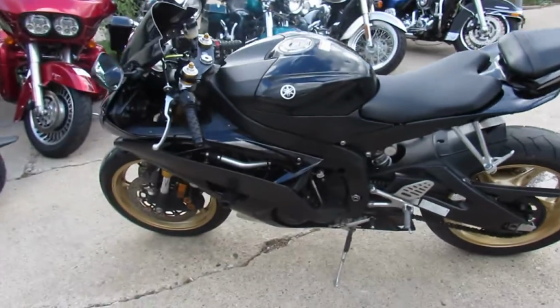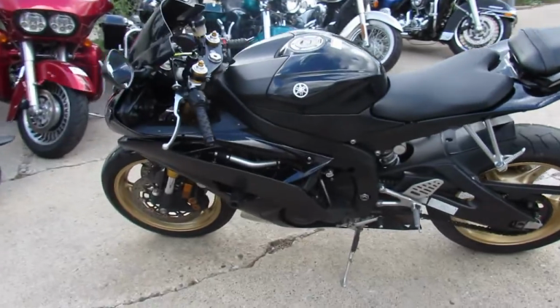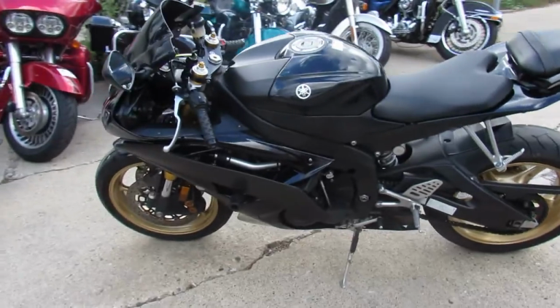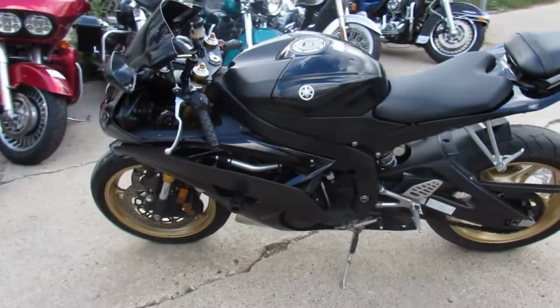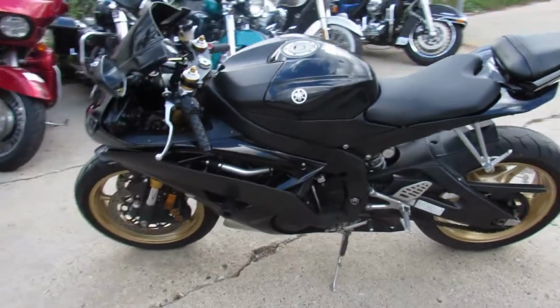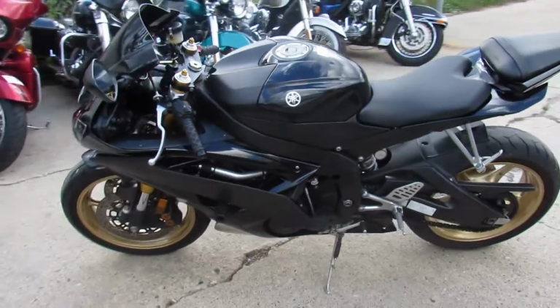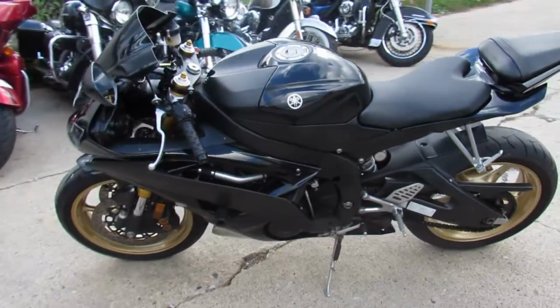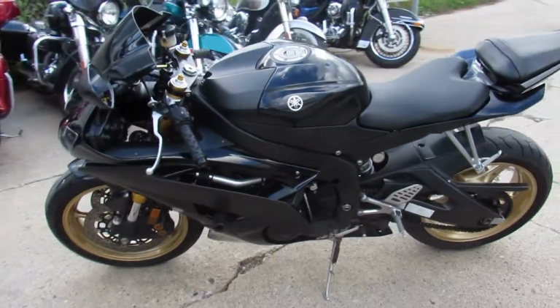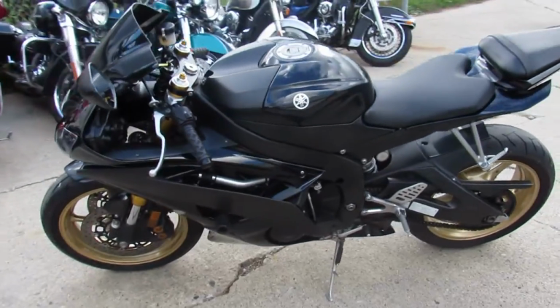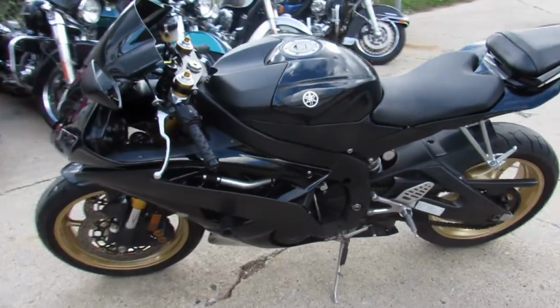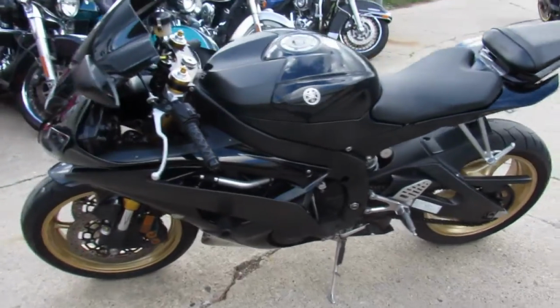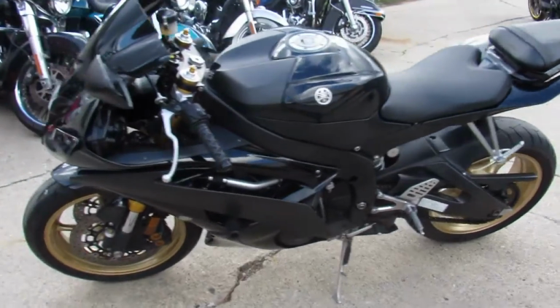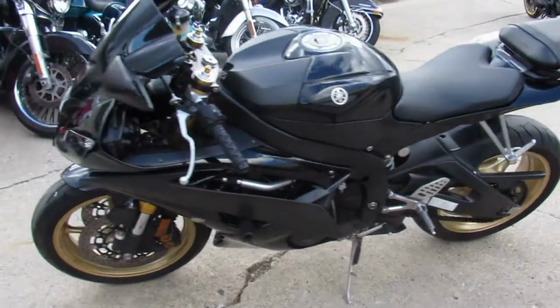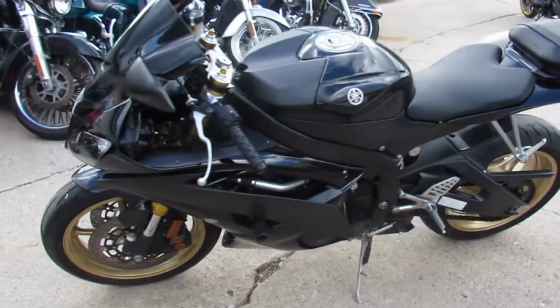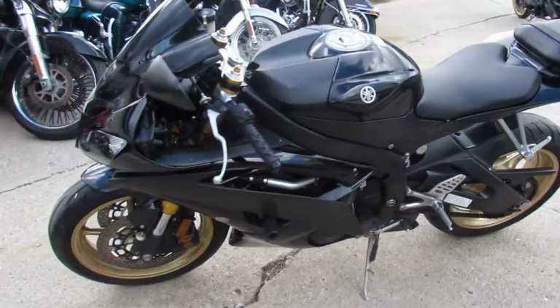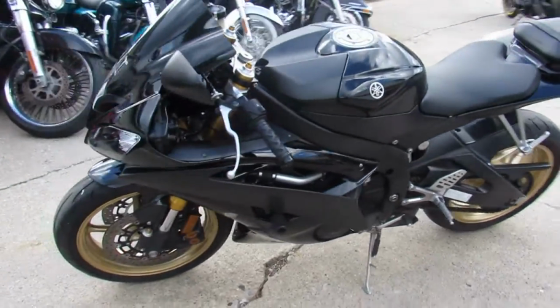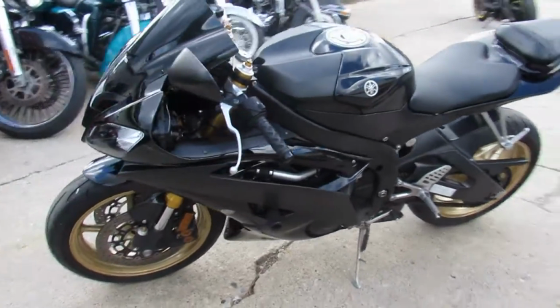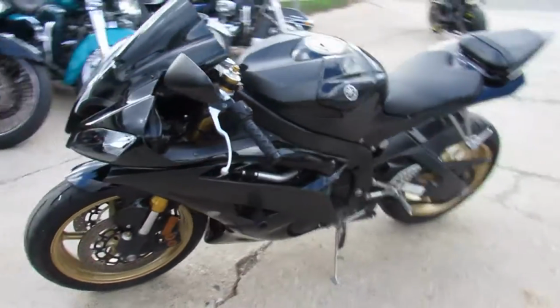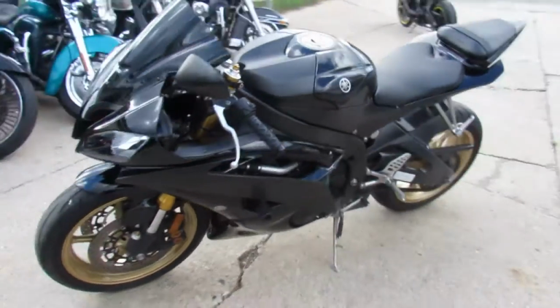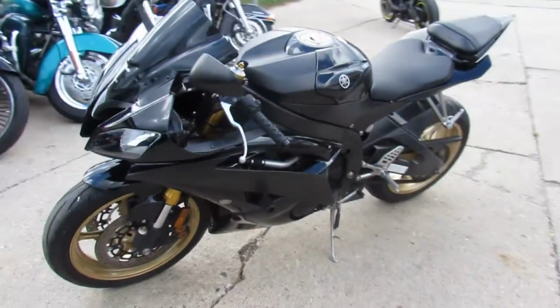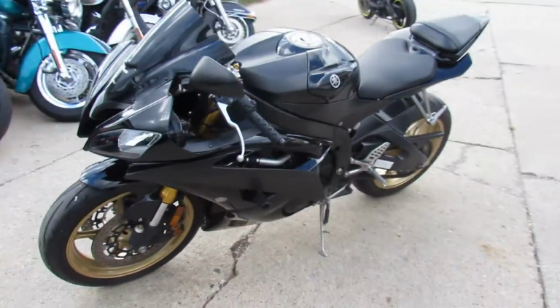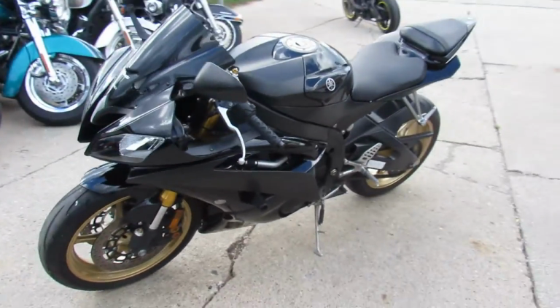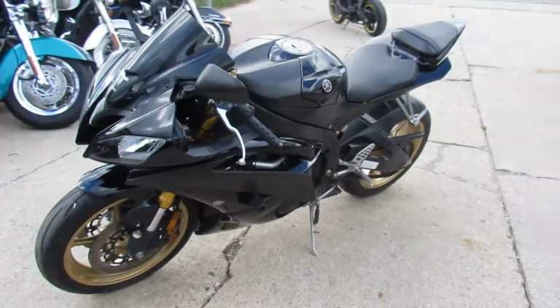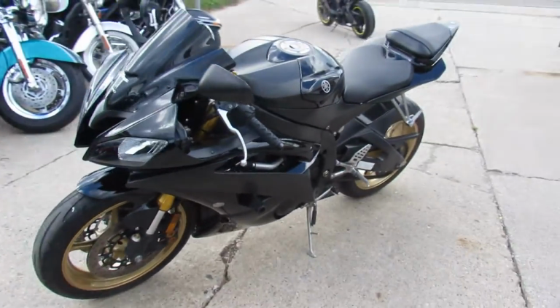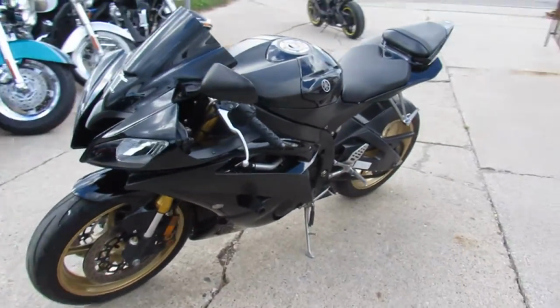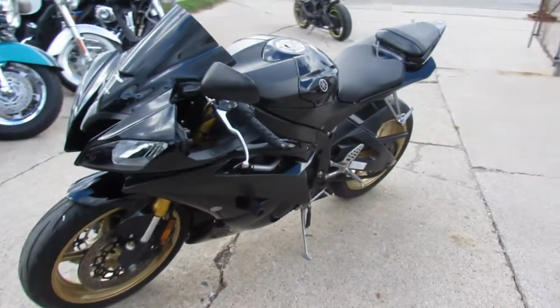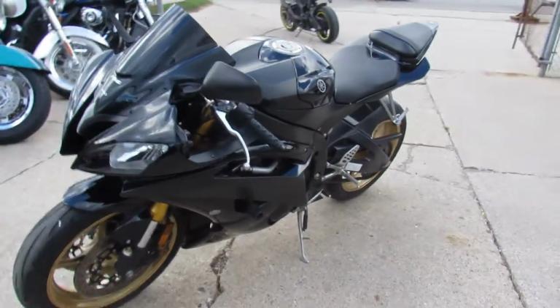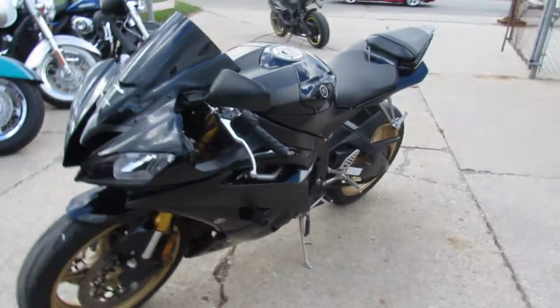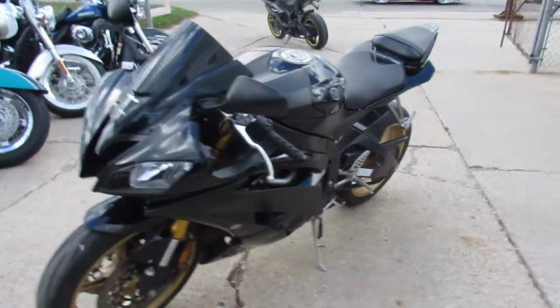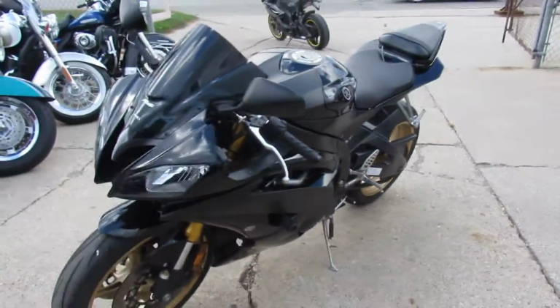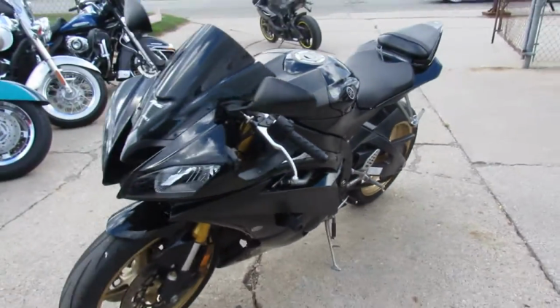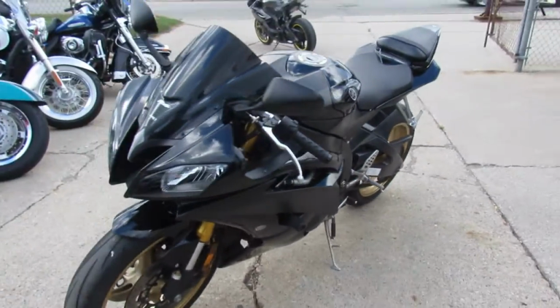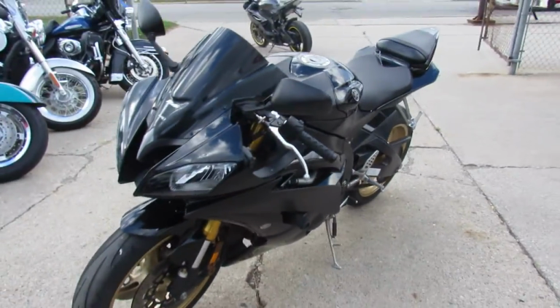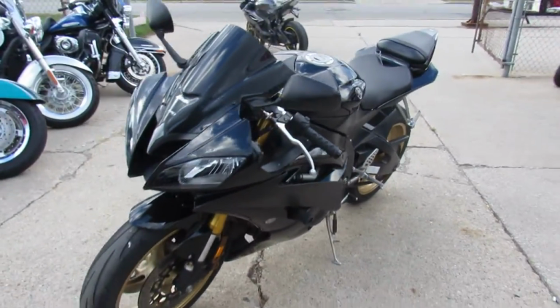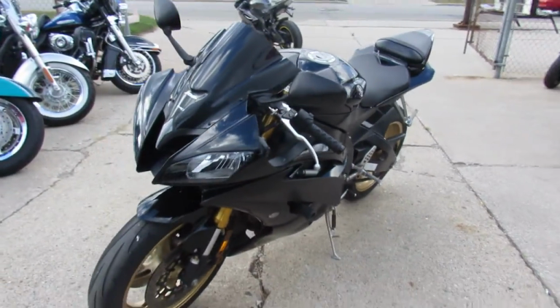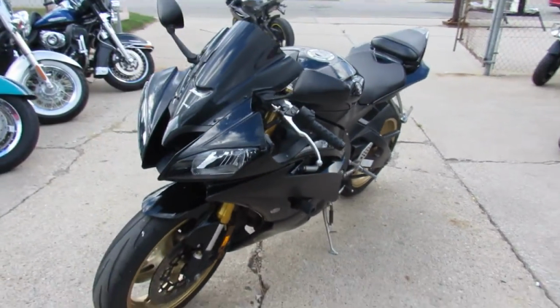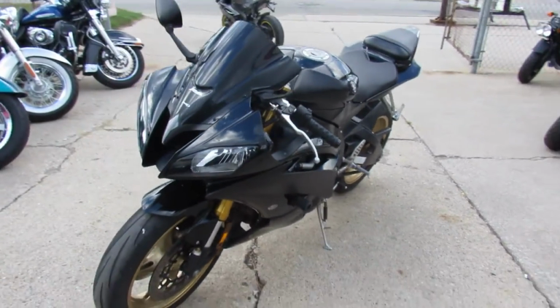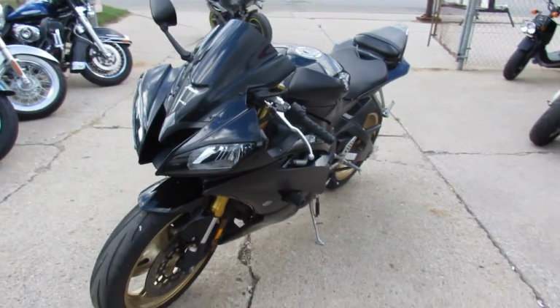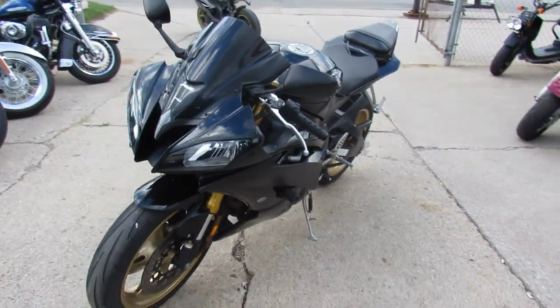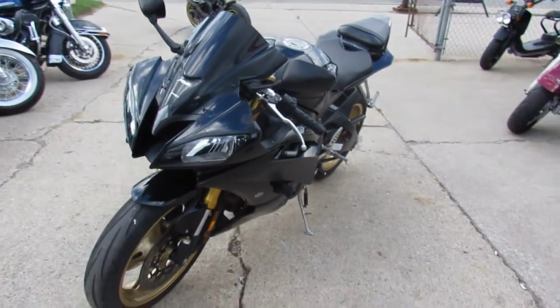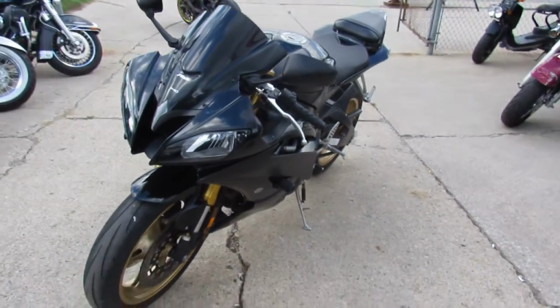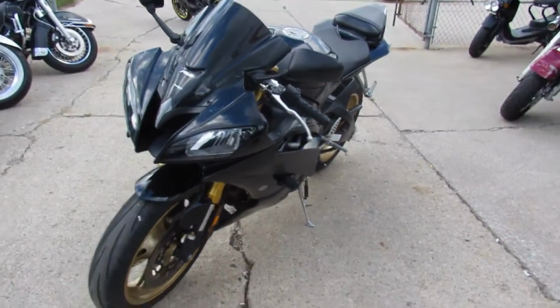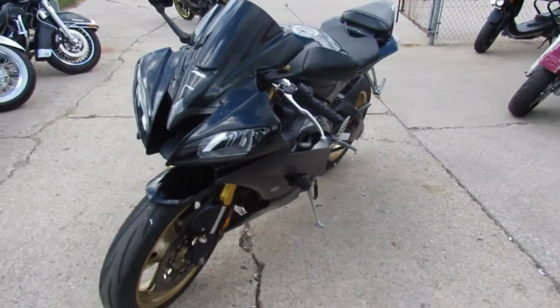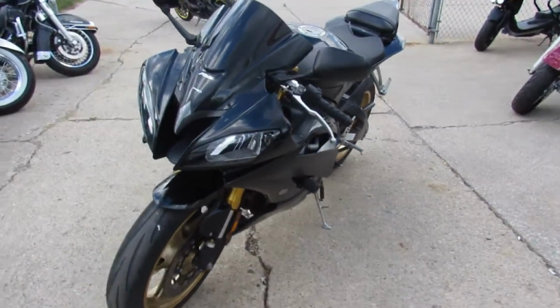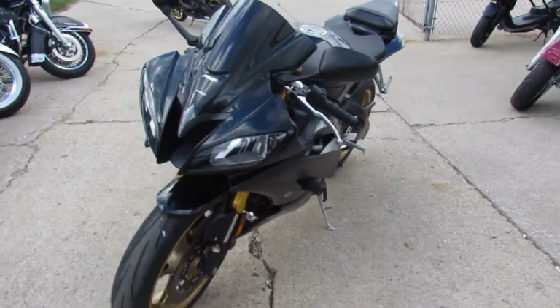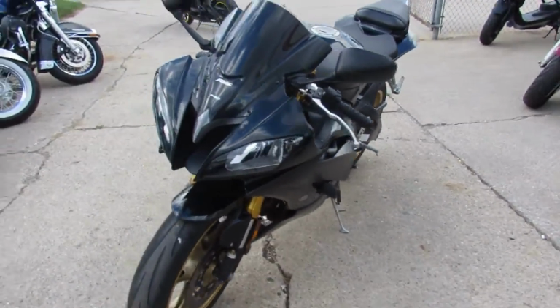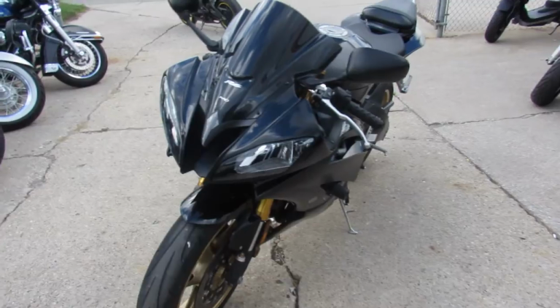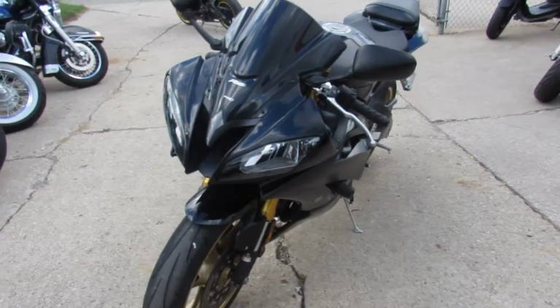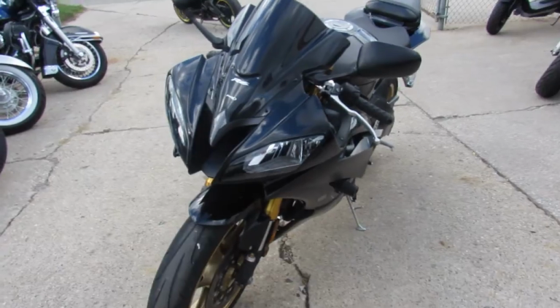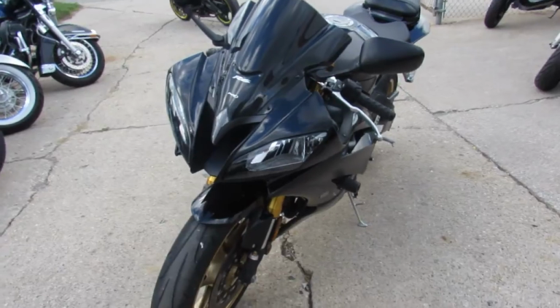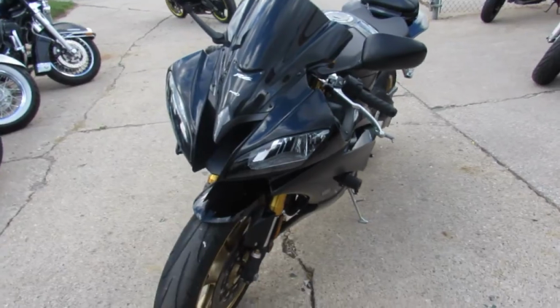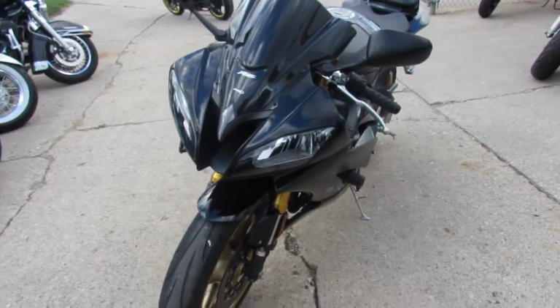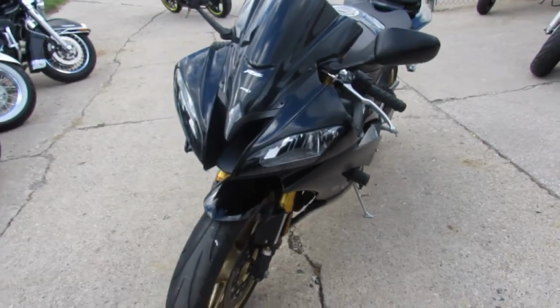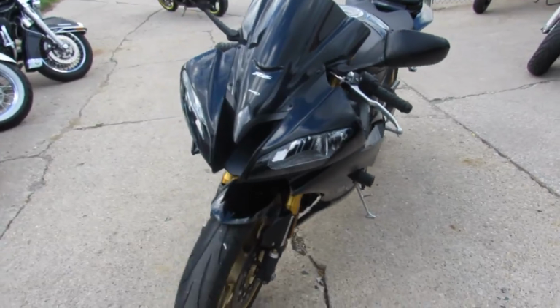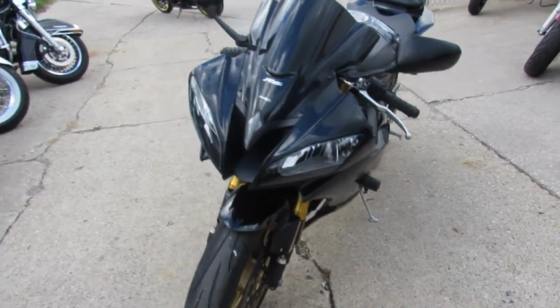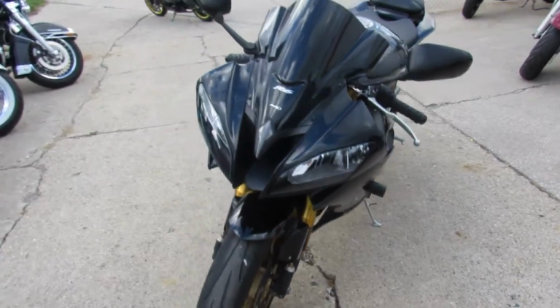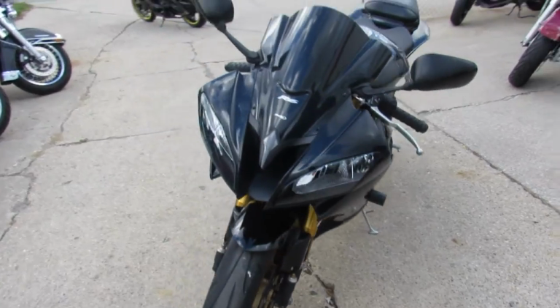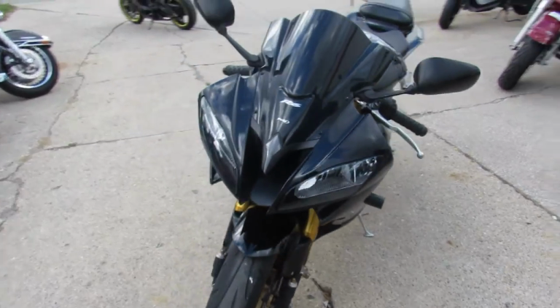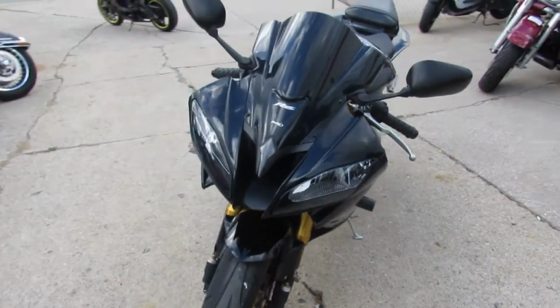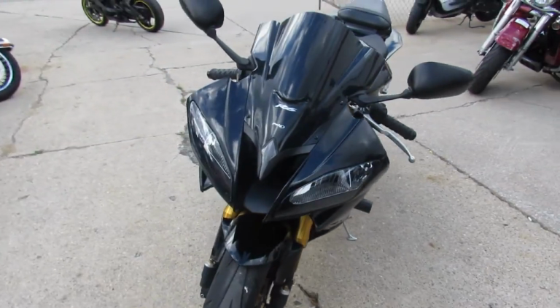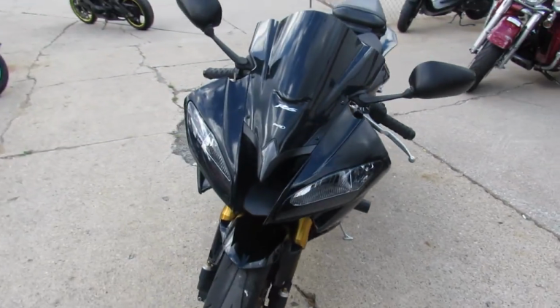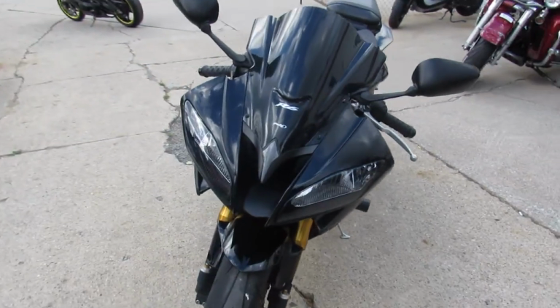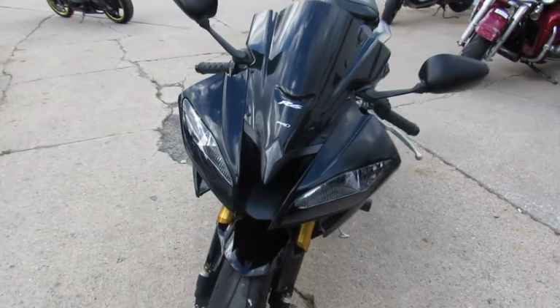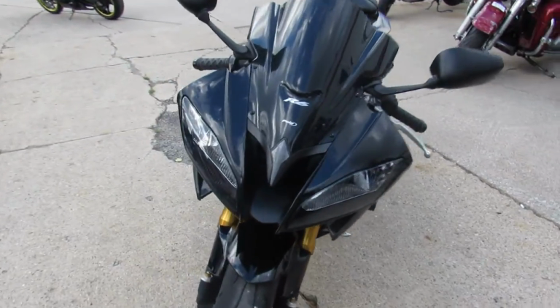Hey guys, it's ApprovalPowerSports.com here doing some videos on the used sport bikes we just got in. Two truckloads this week guys.